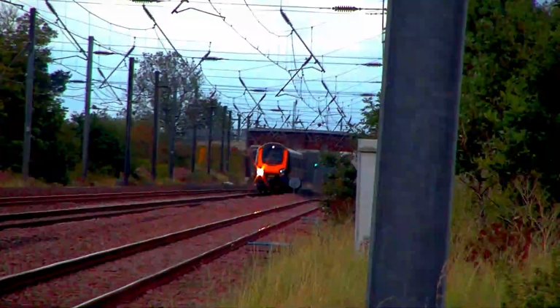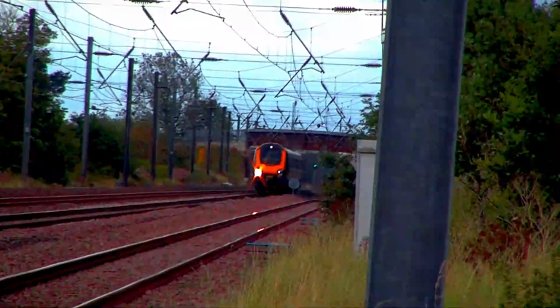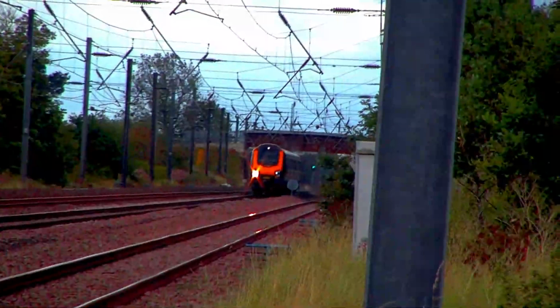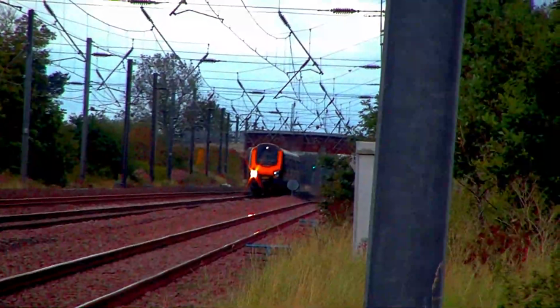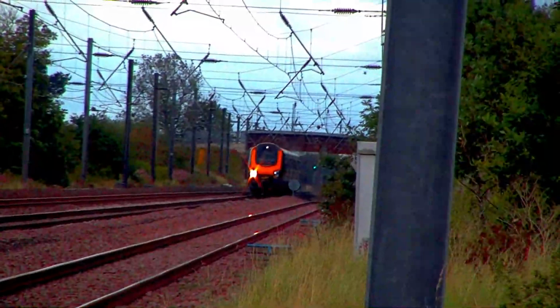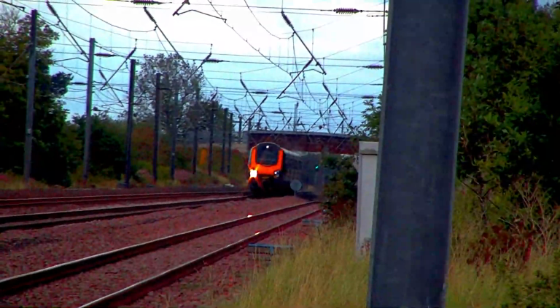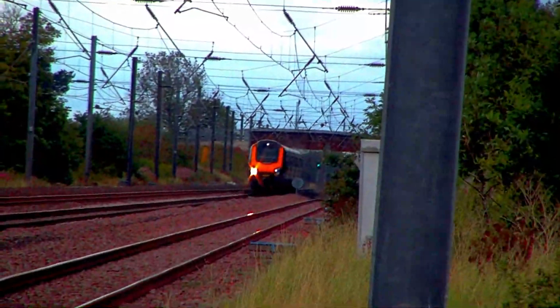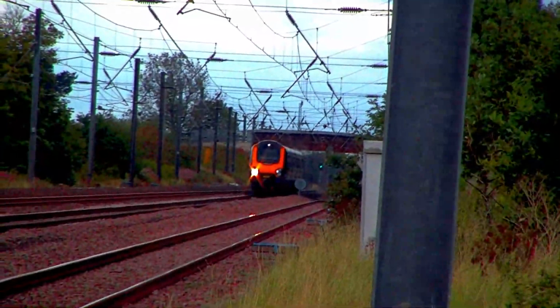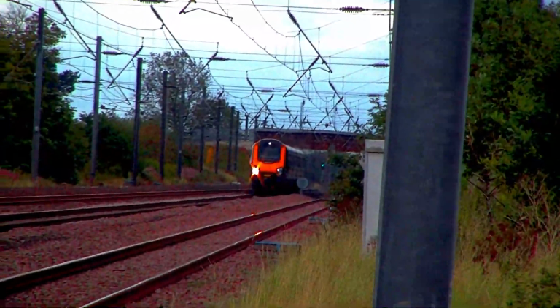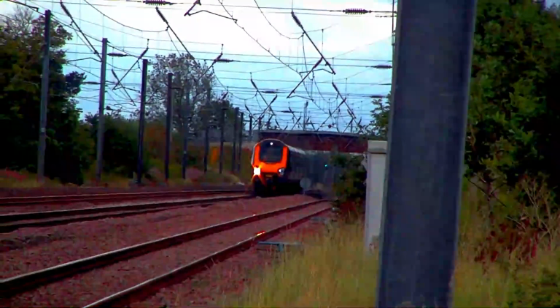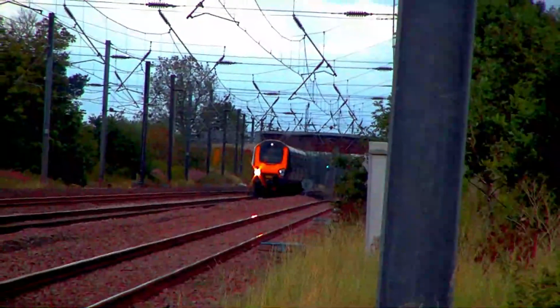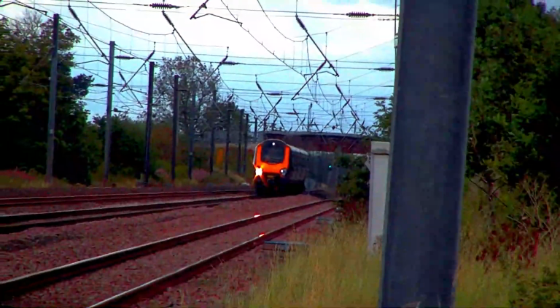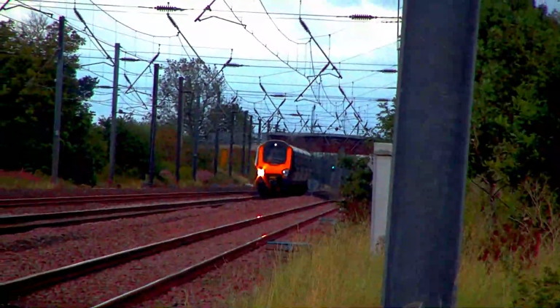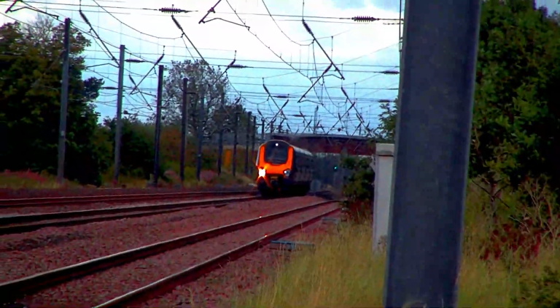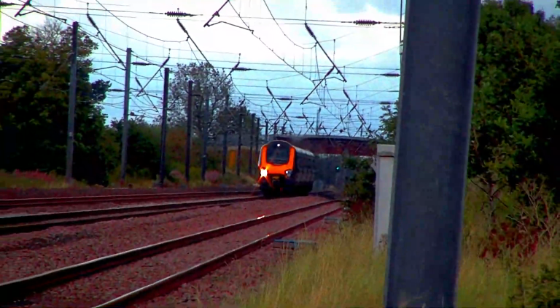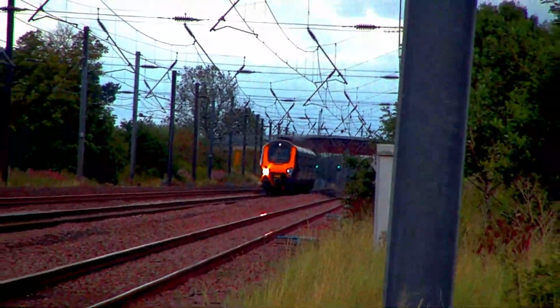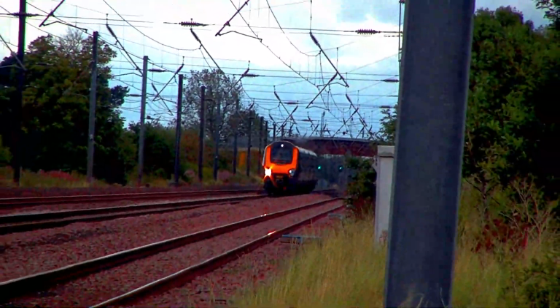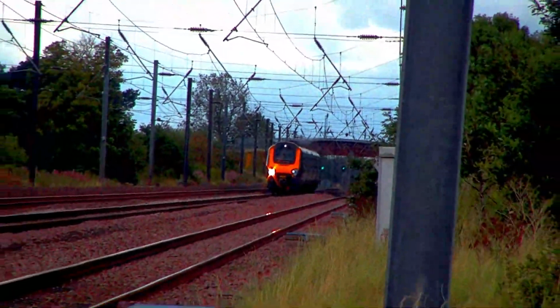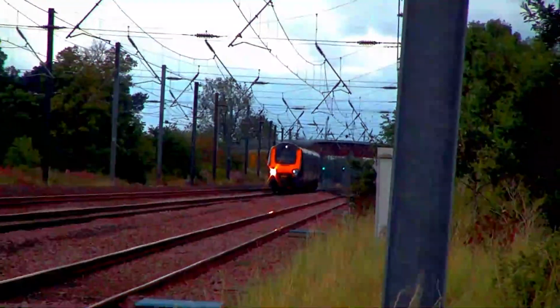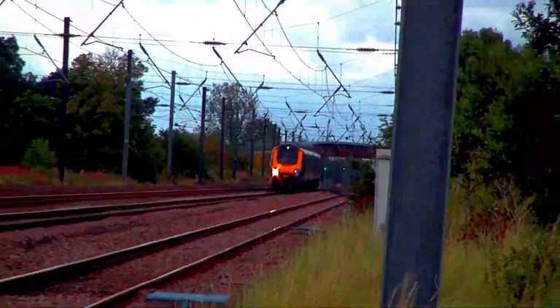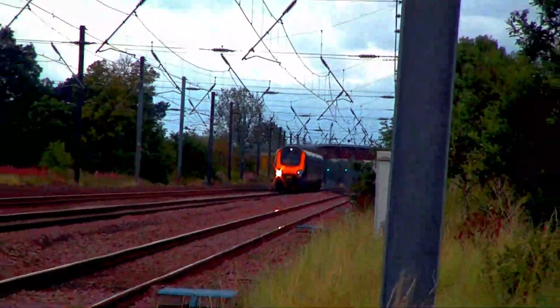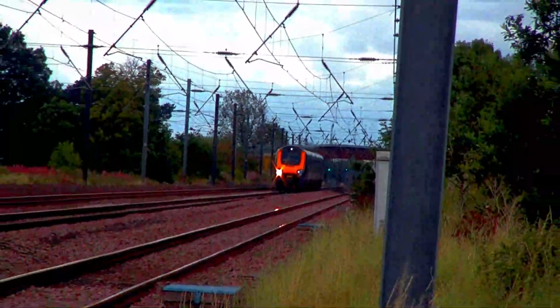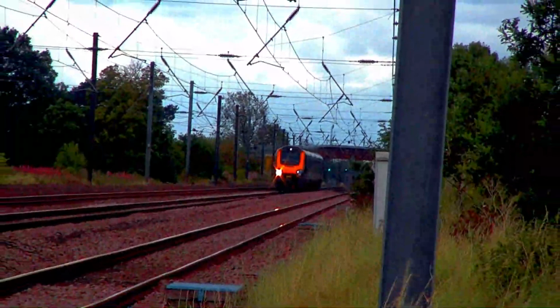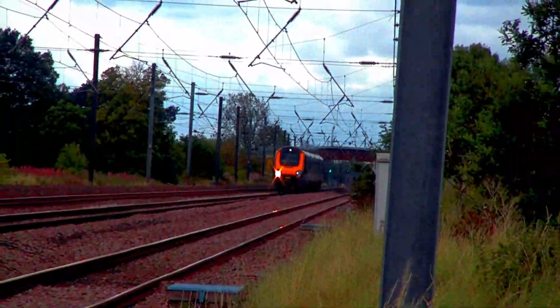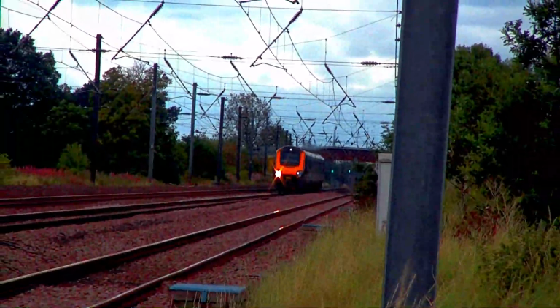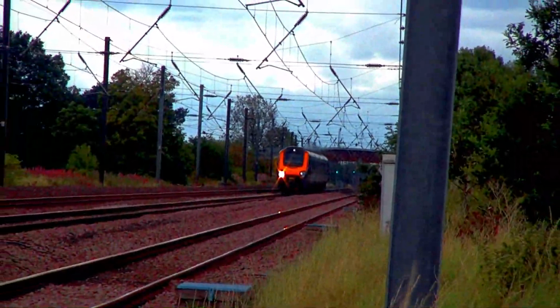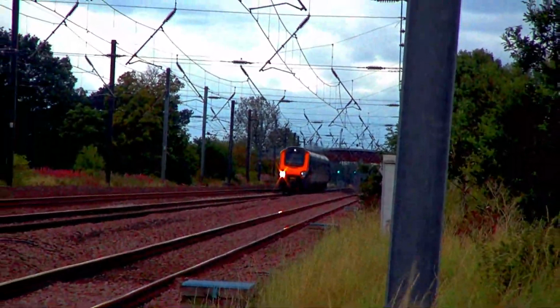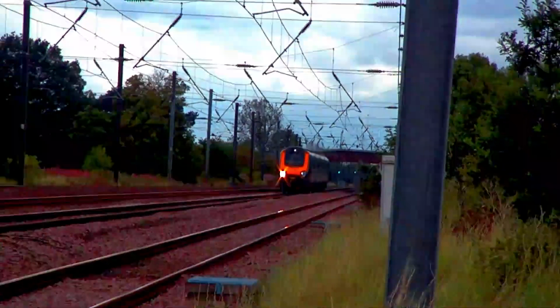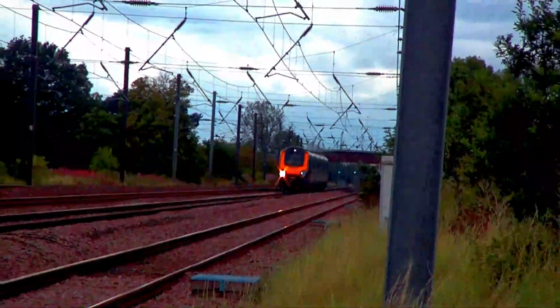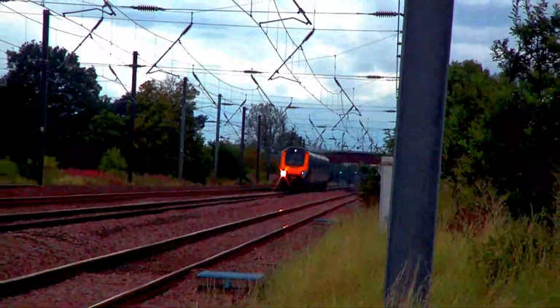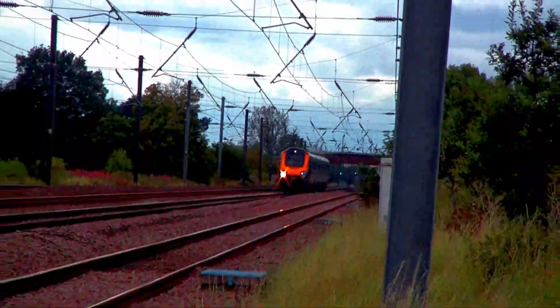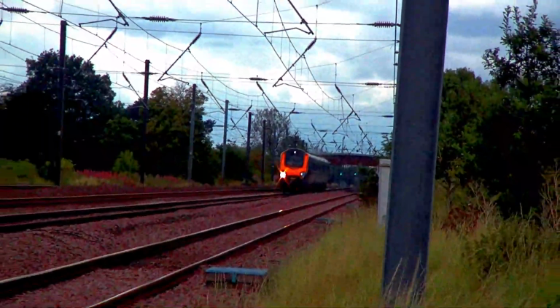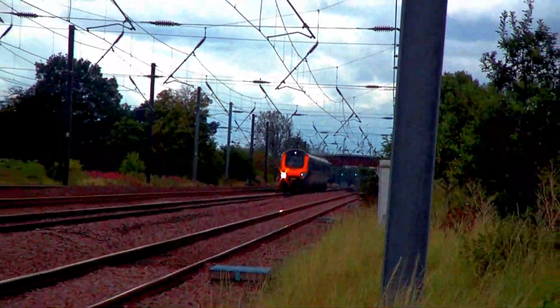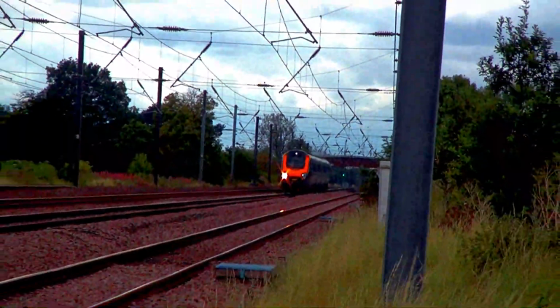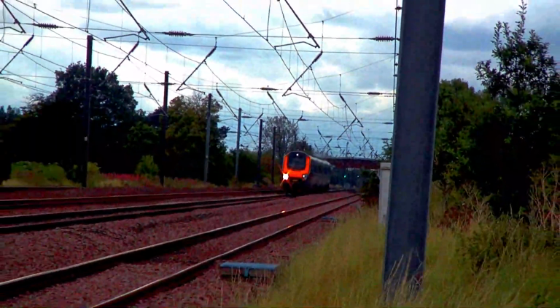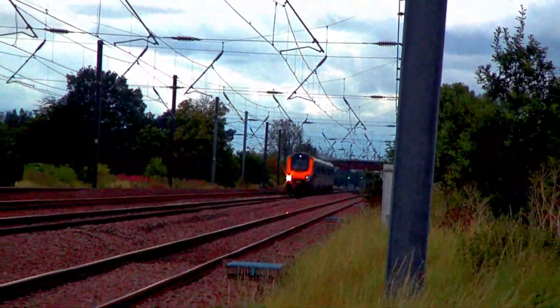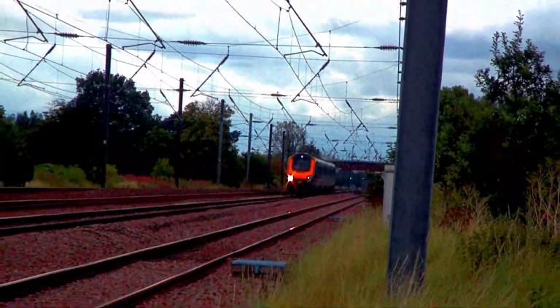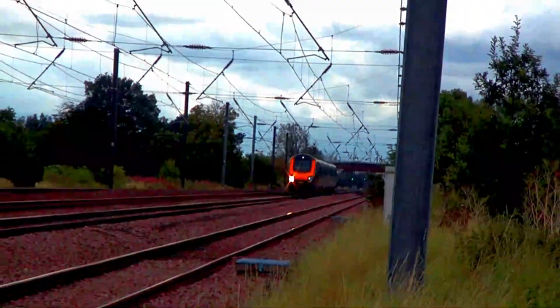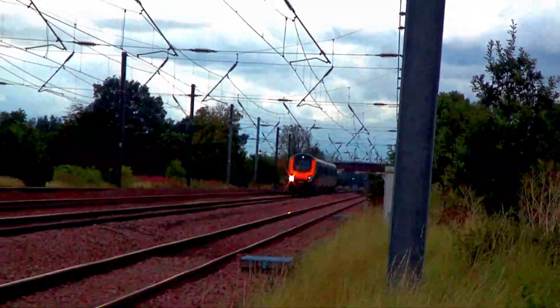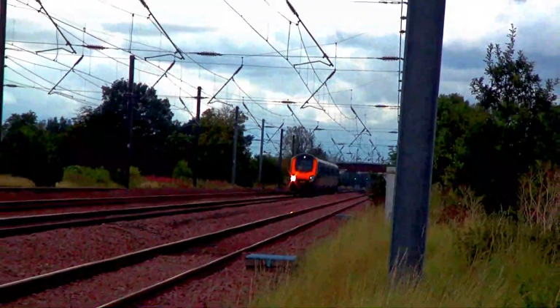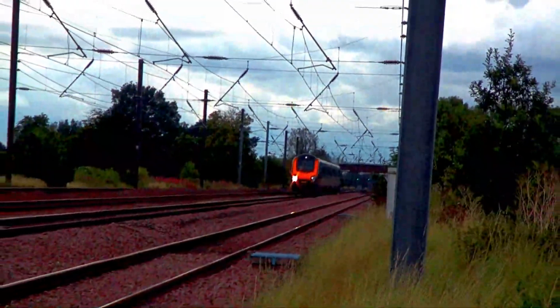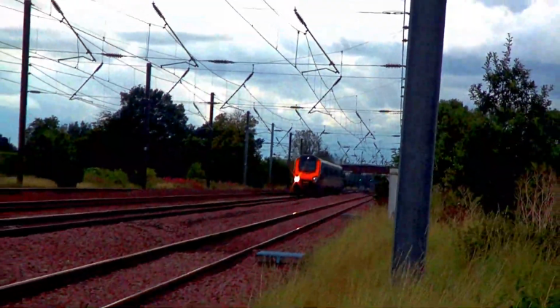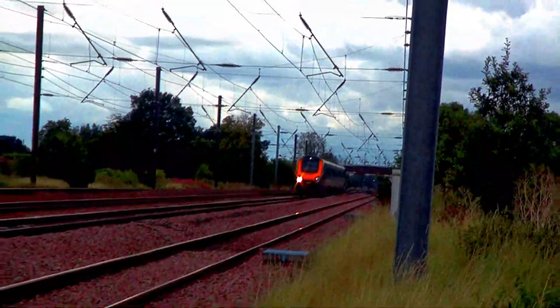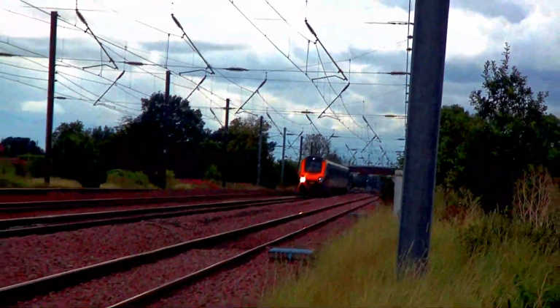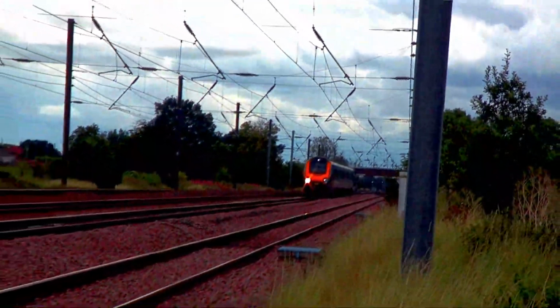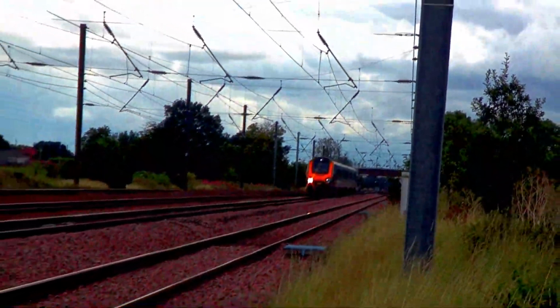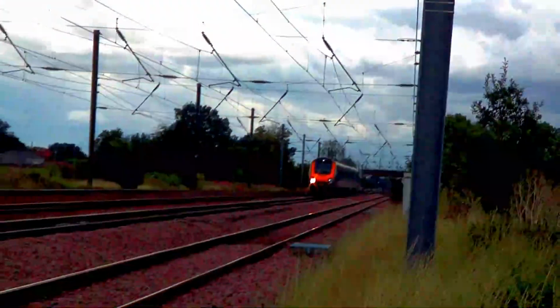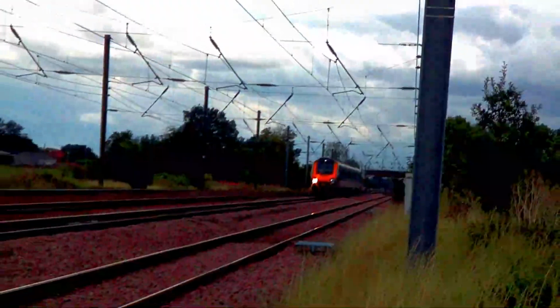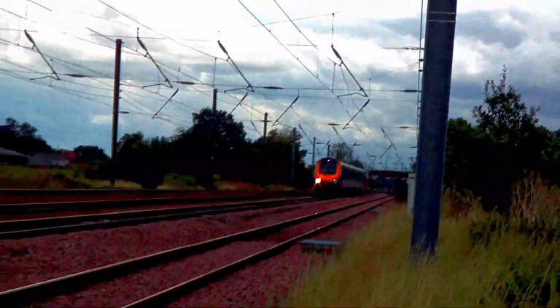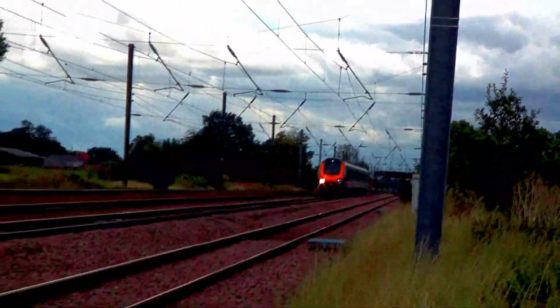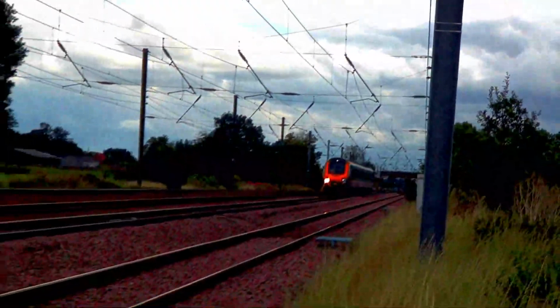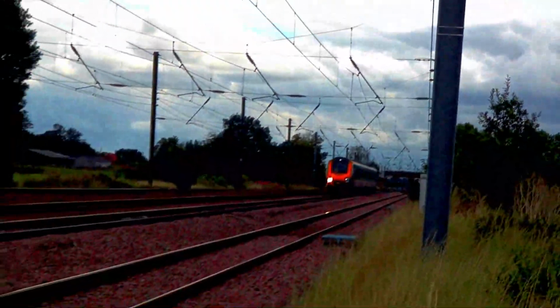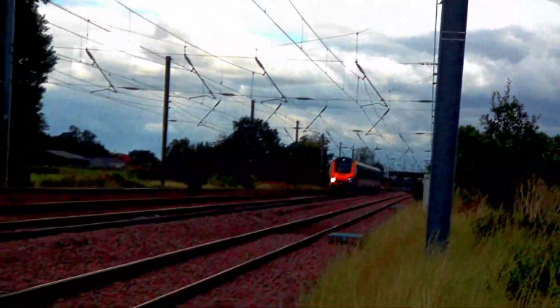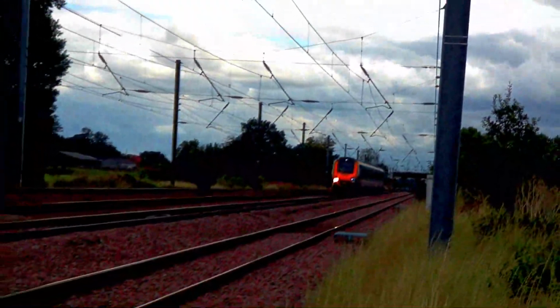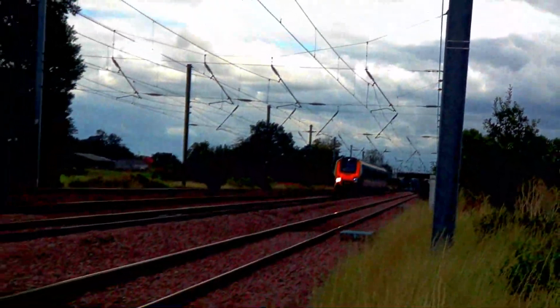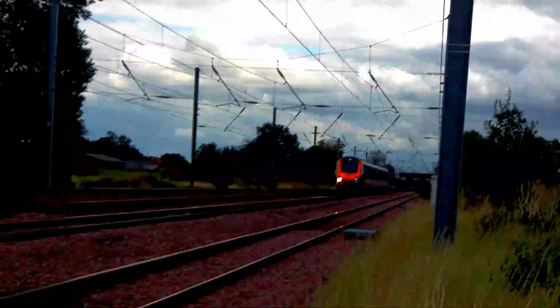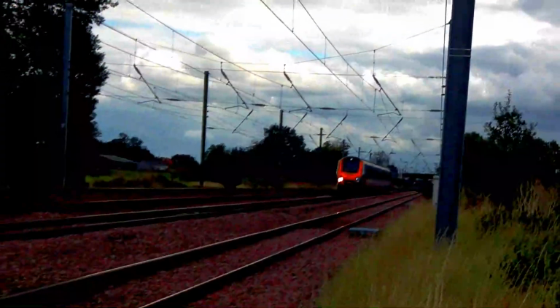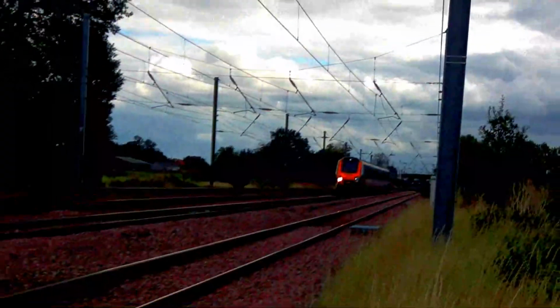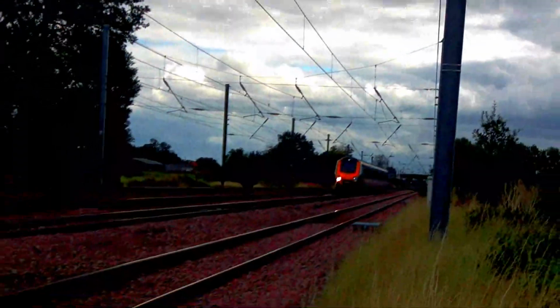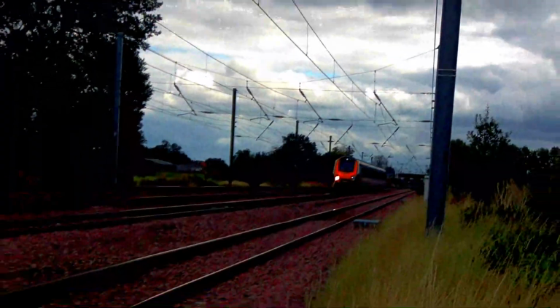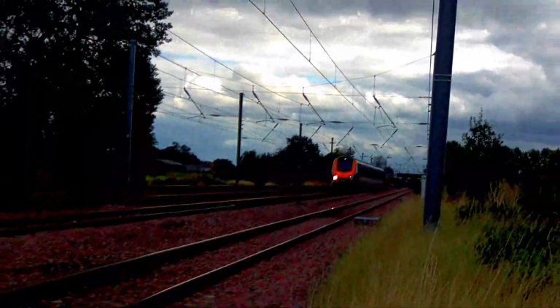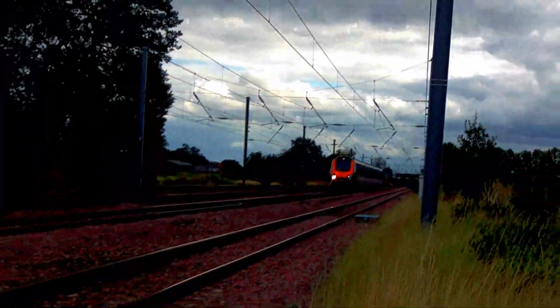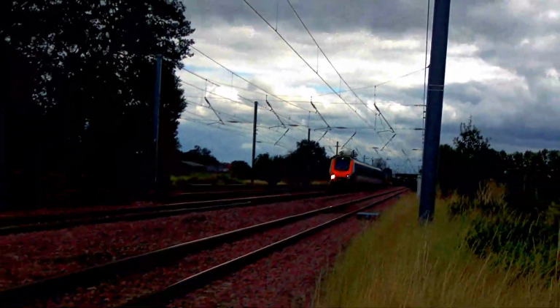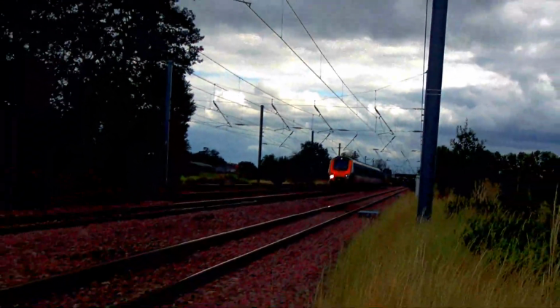Next, 220-020 passing on a service from Southampton to Sunderland.